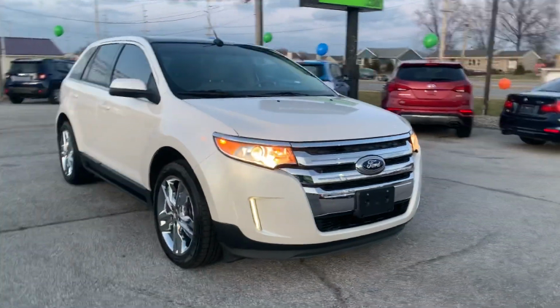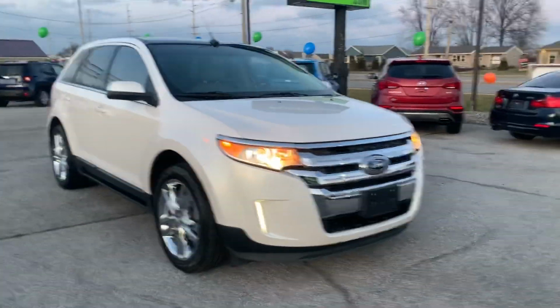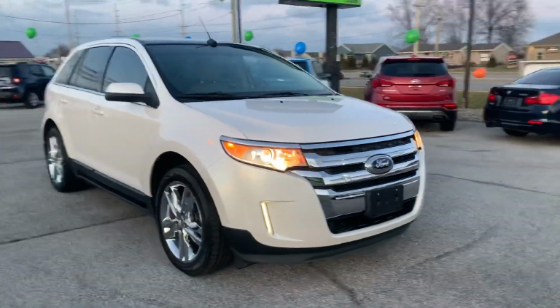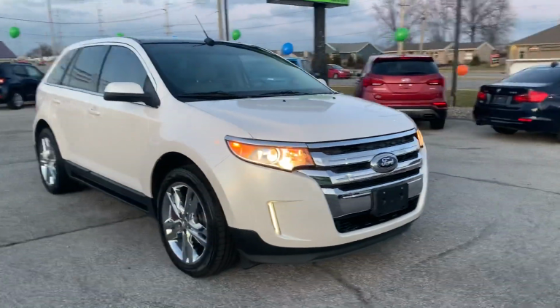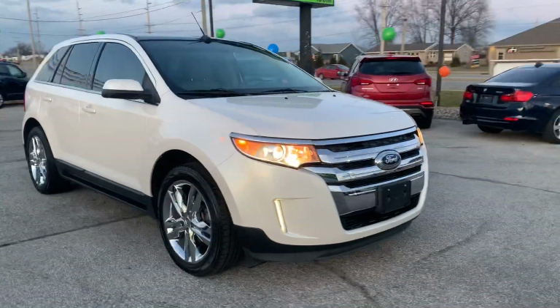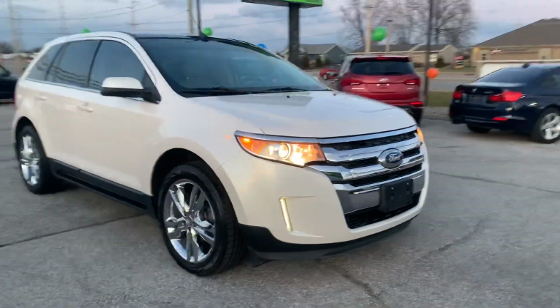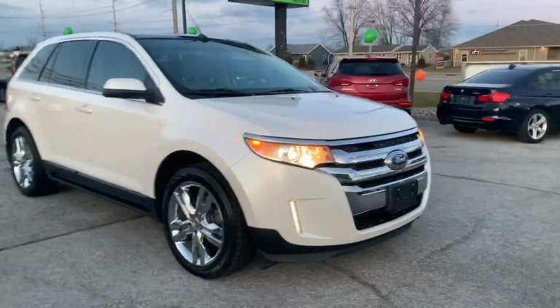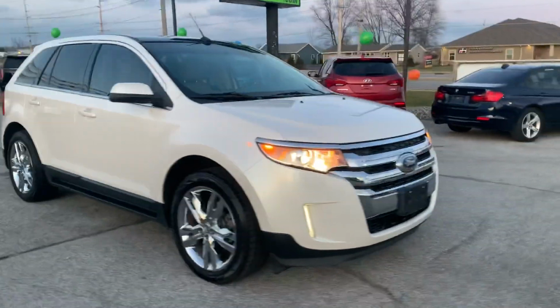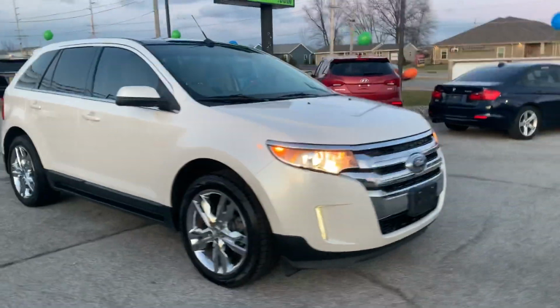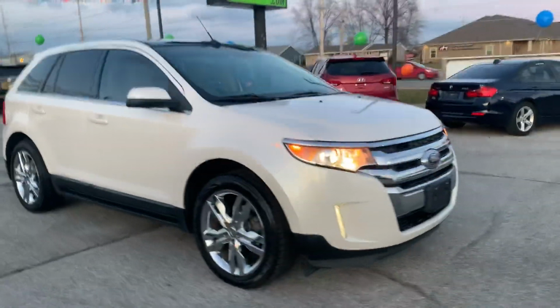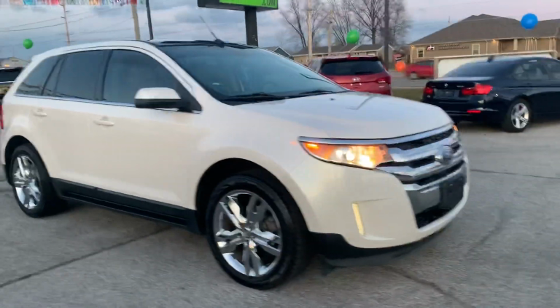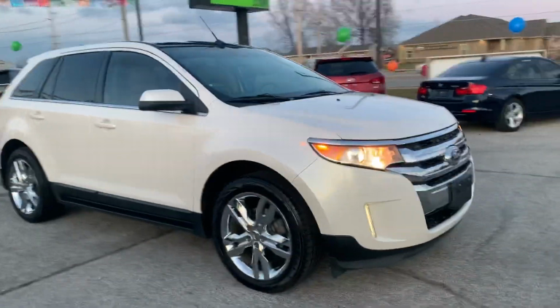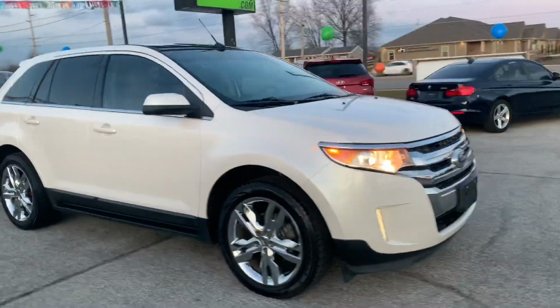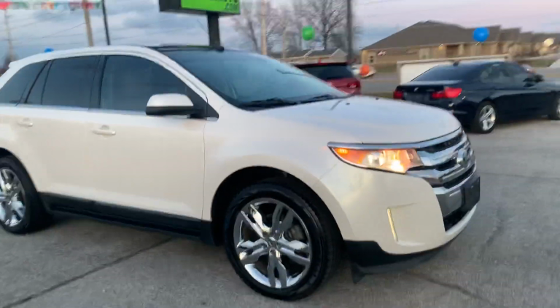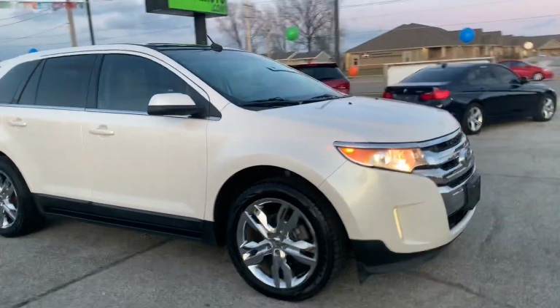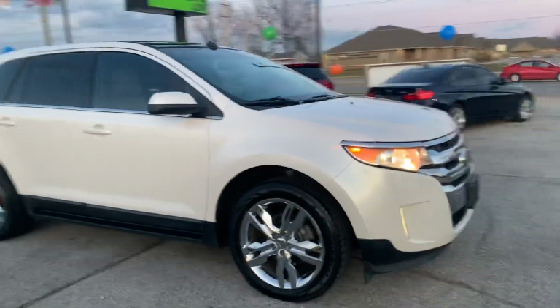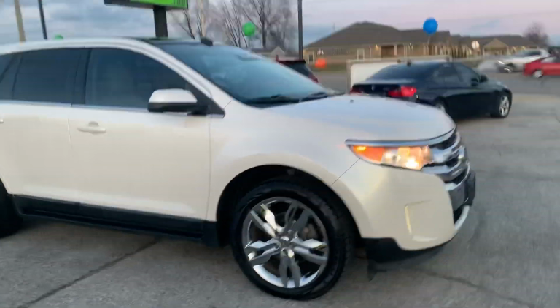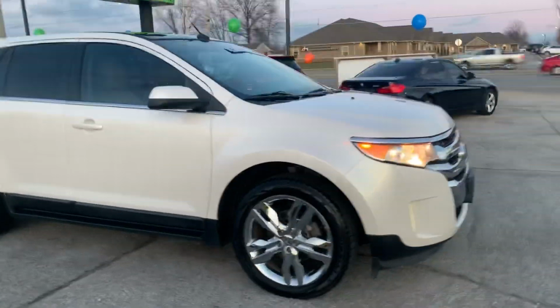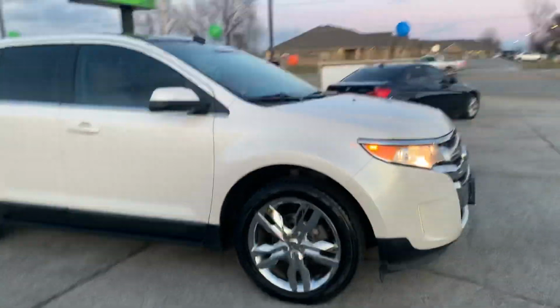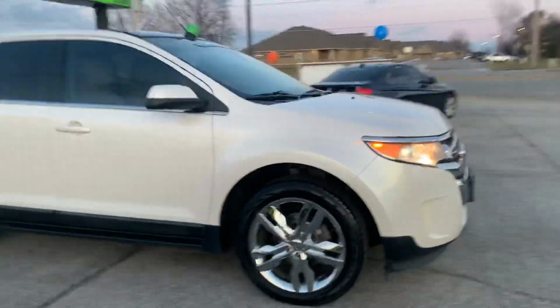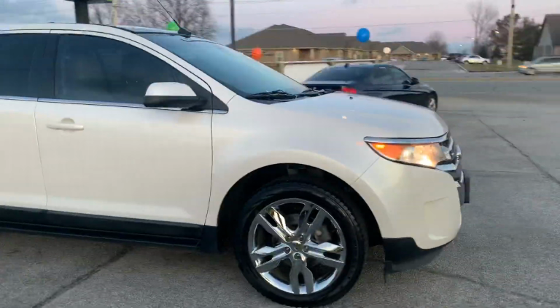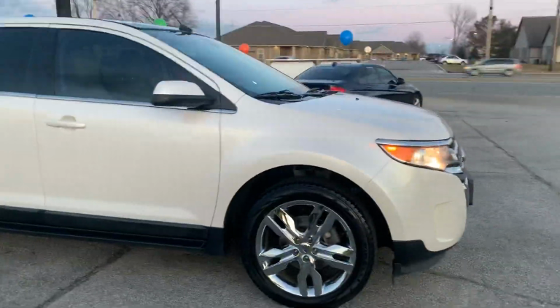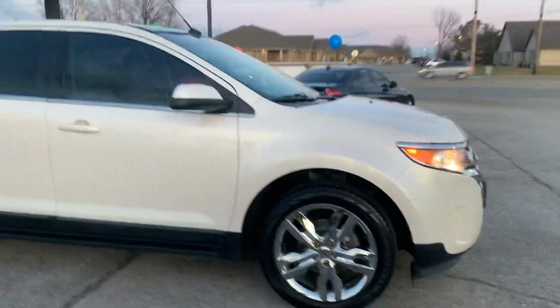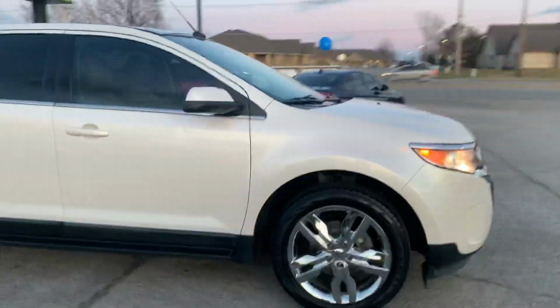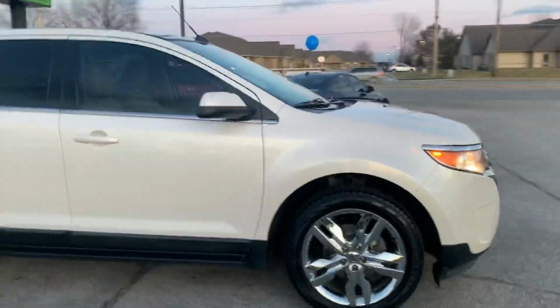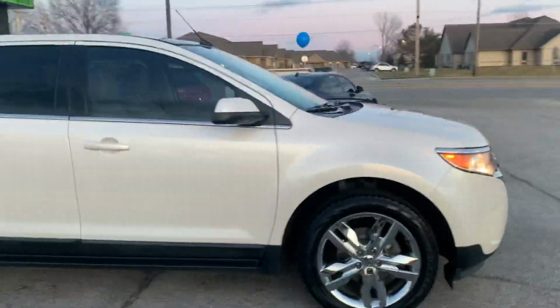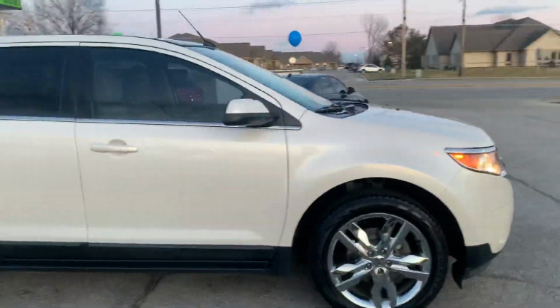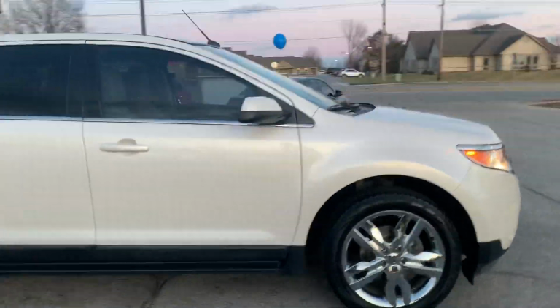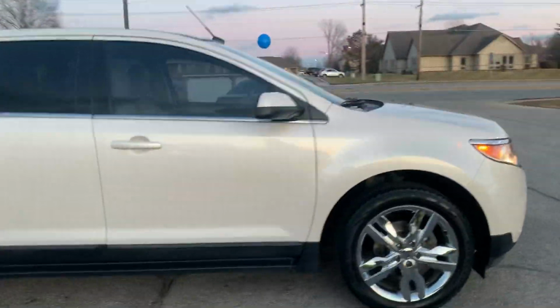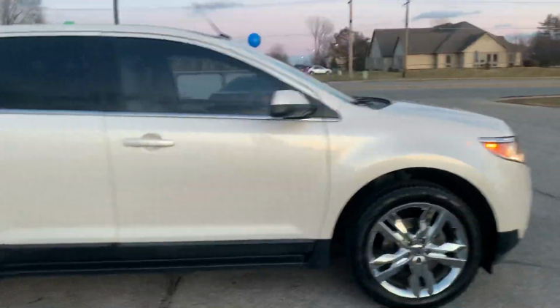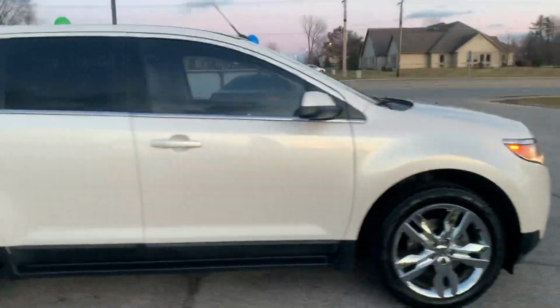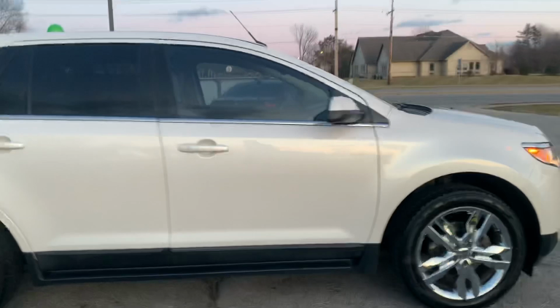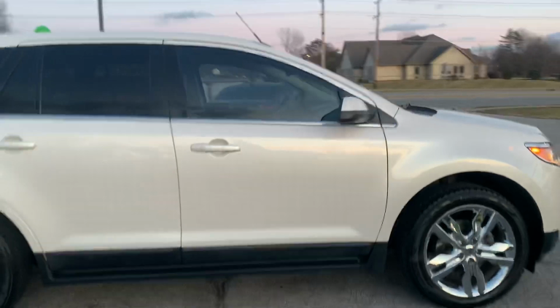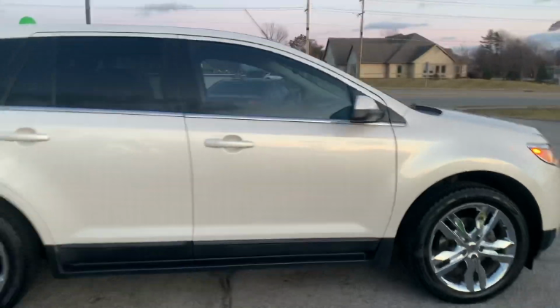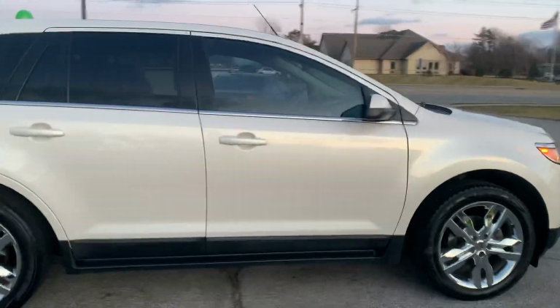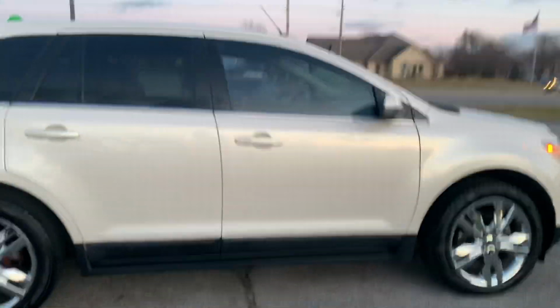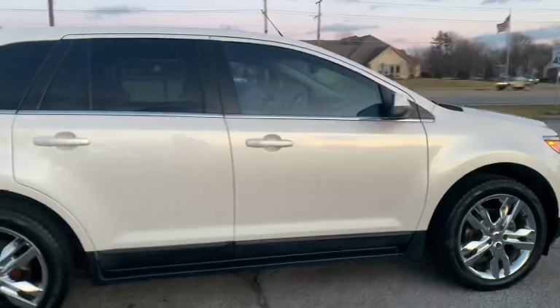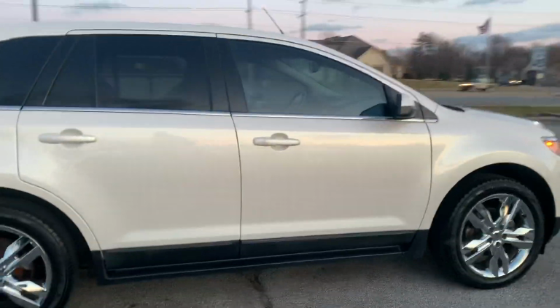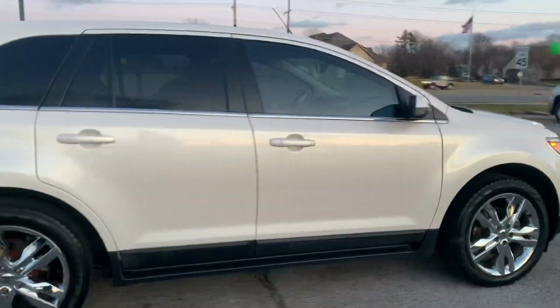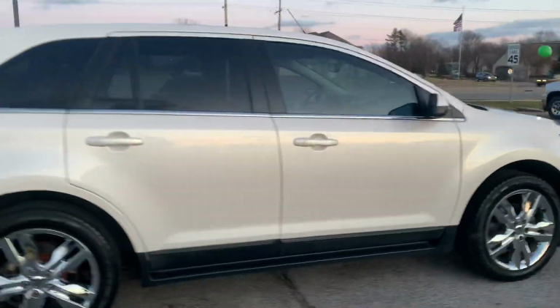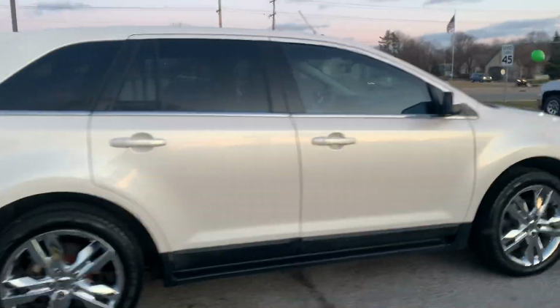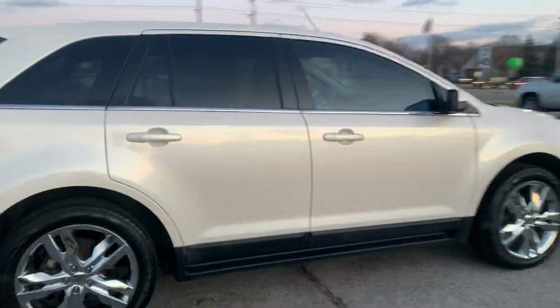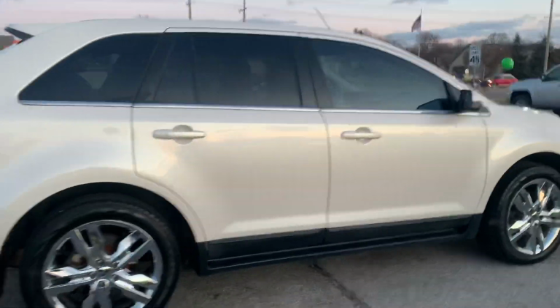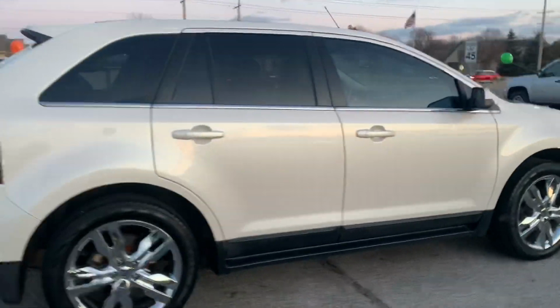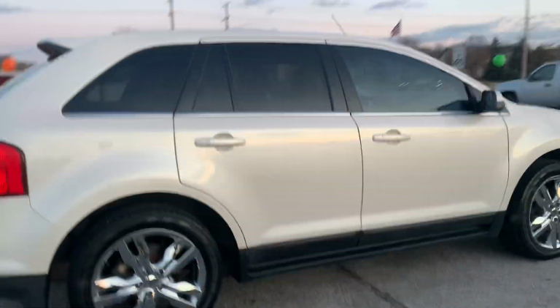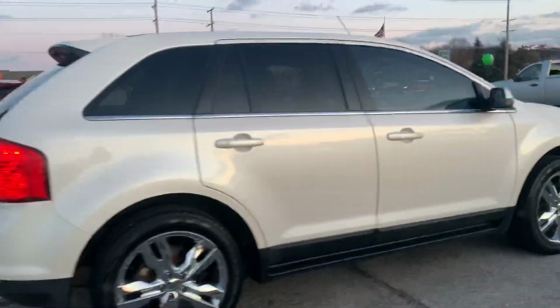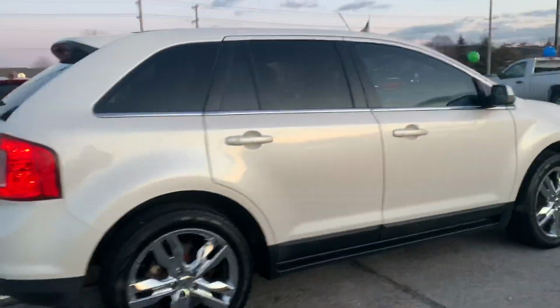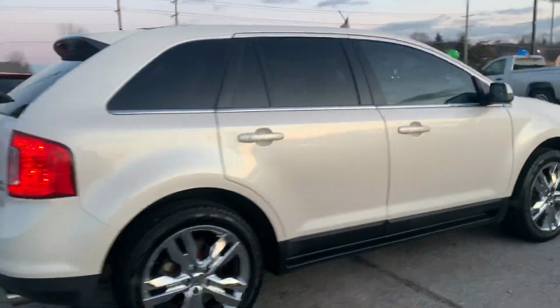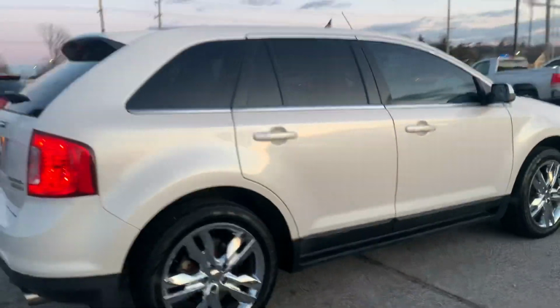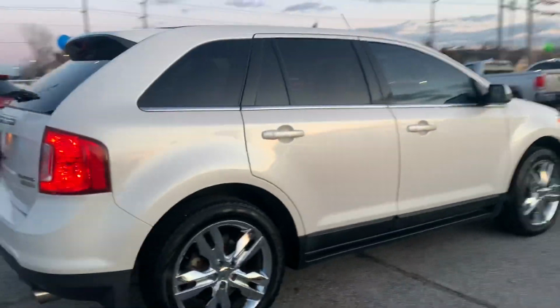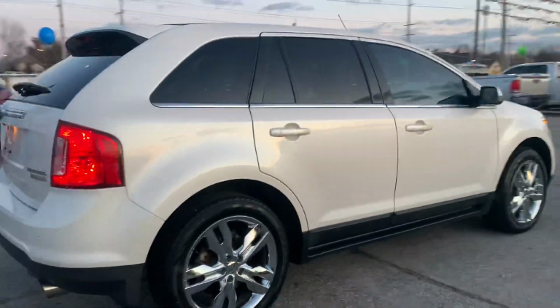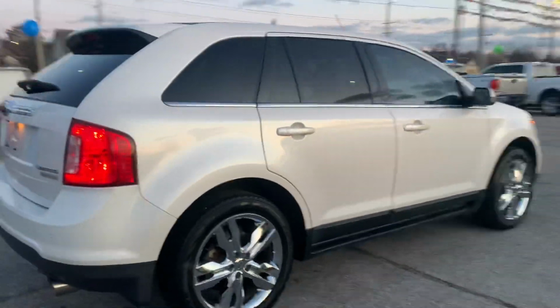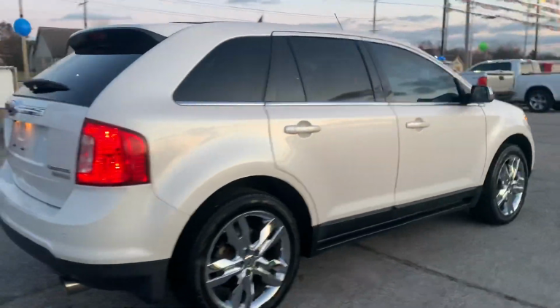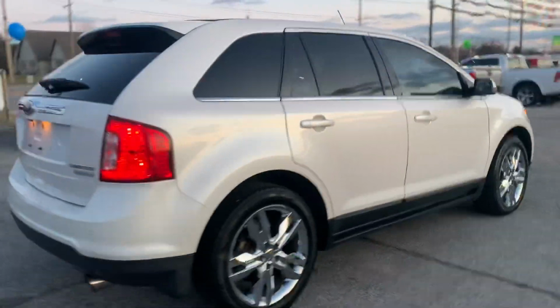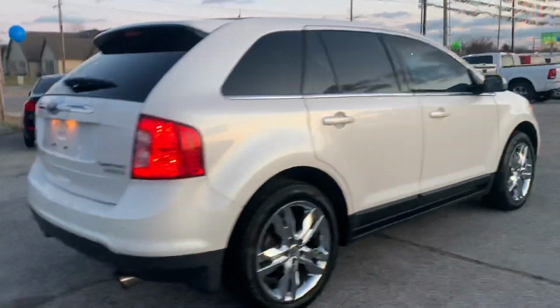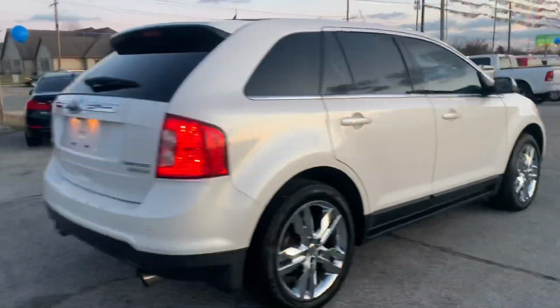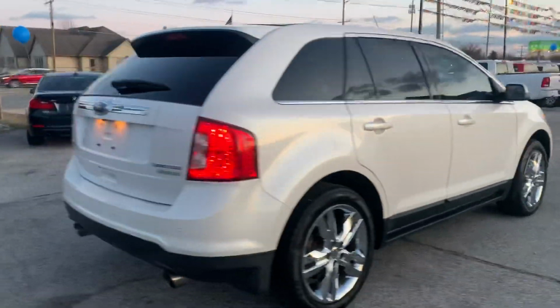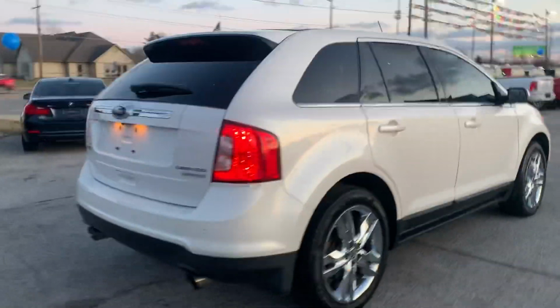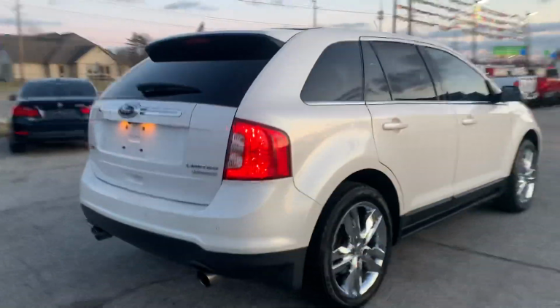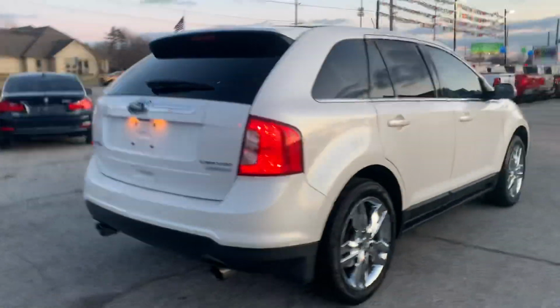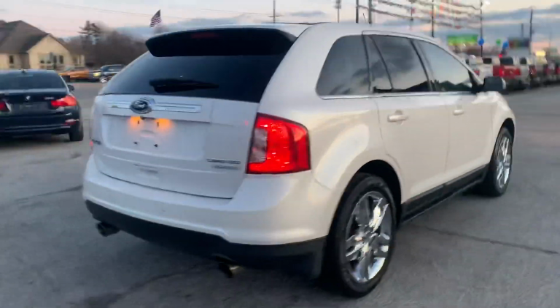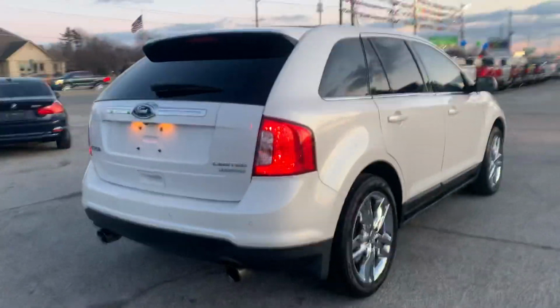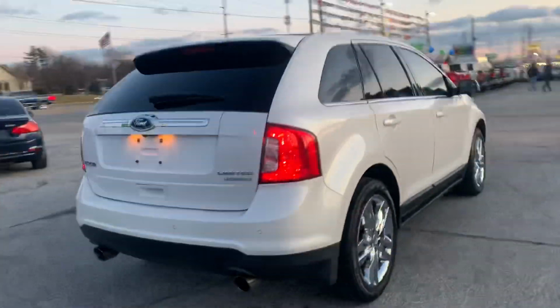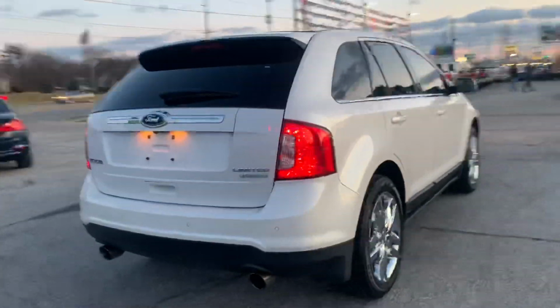Out here at Raptor Automotive we've got a 2013 Ford Edge Limited. This one's the EcoBoost model.